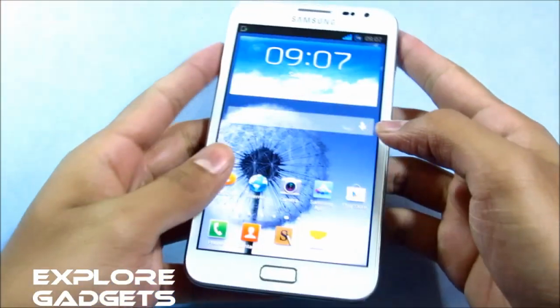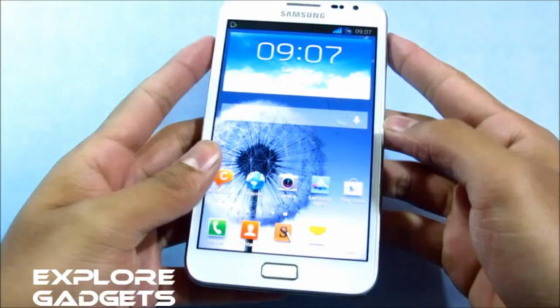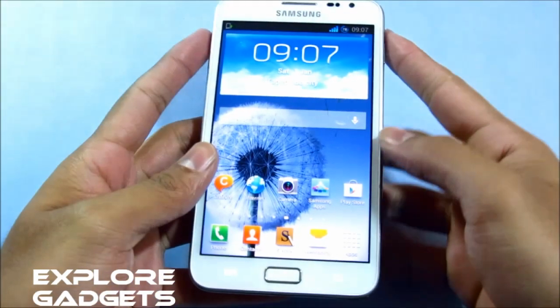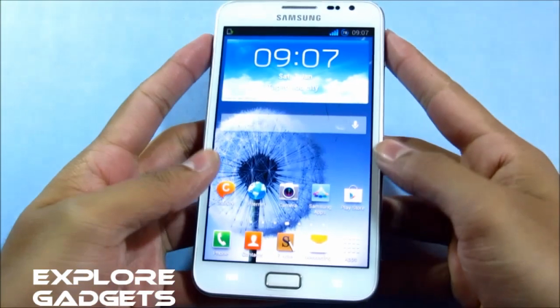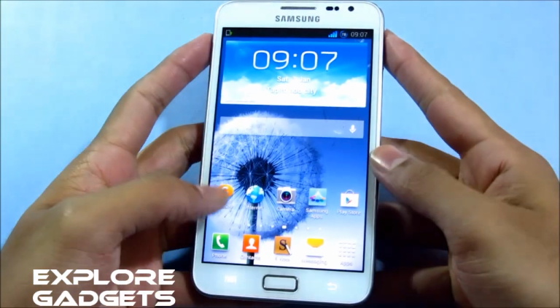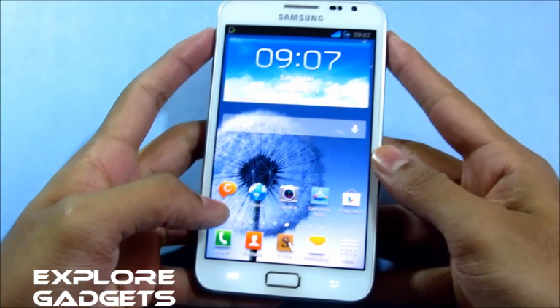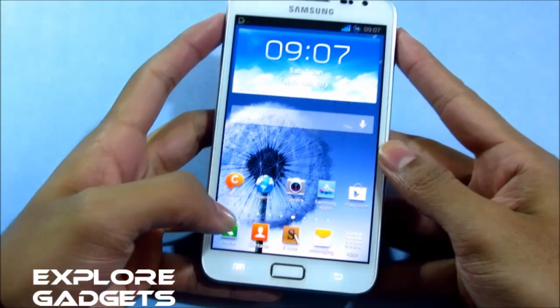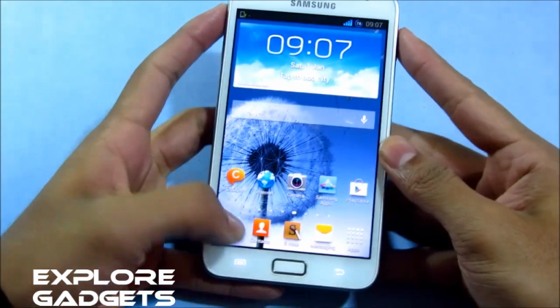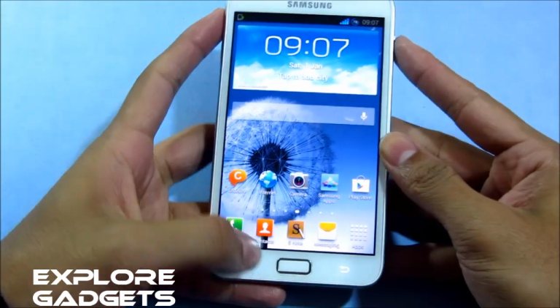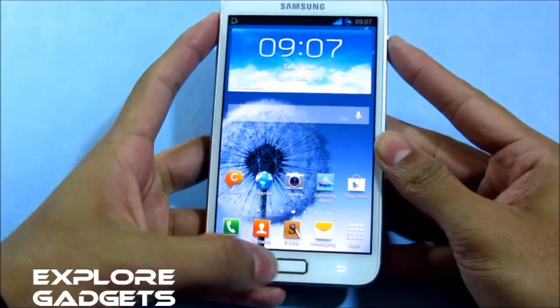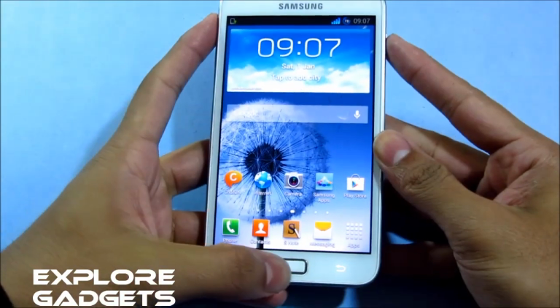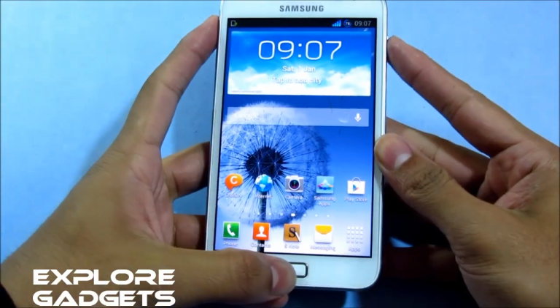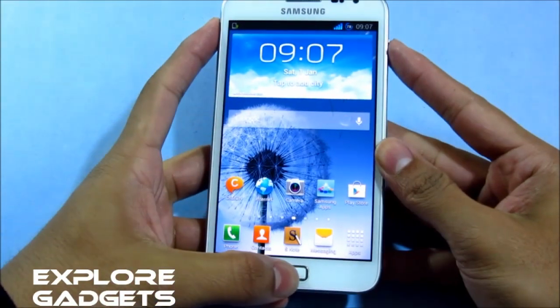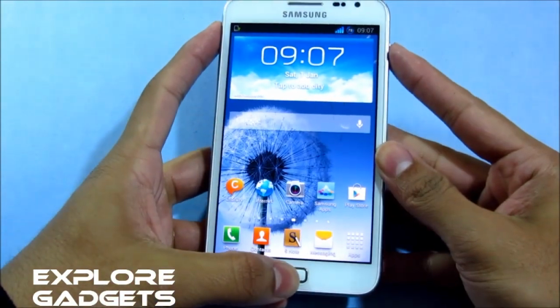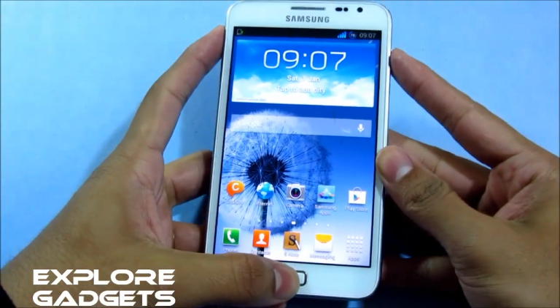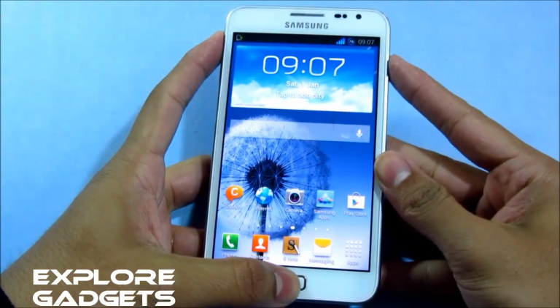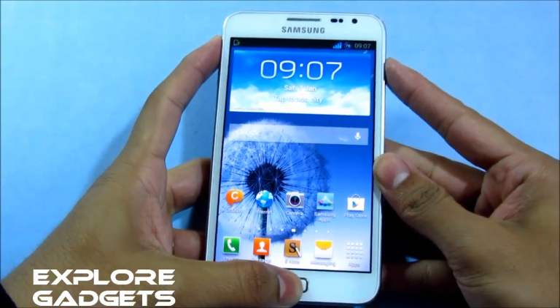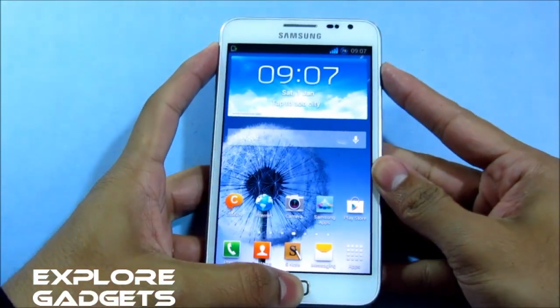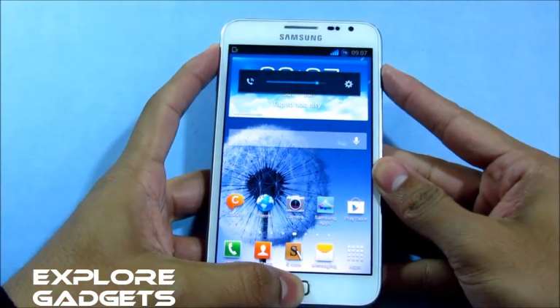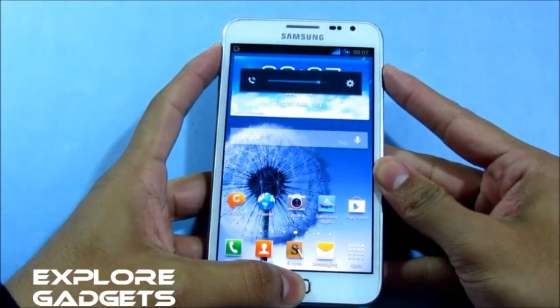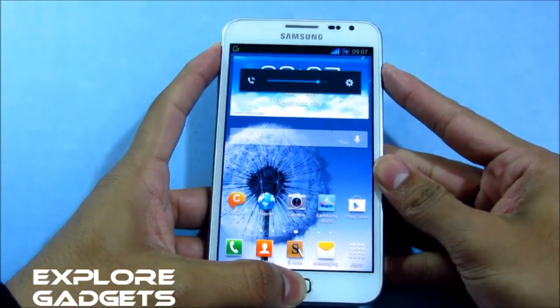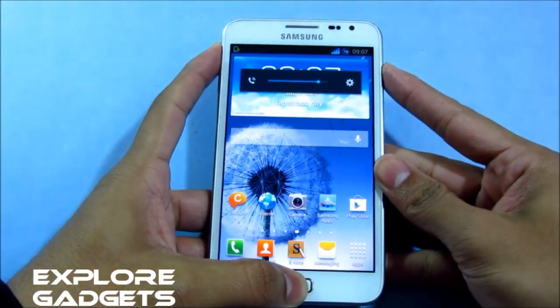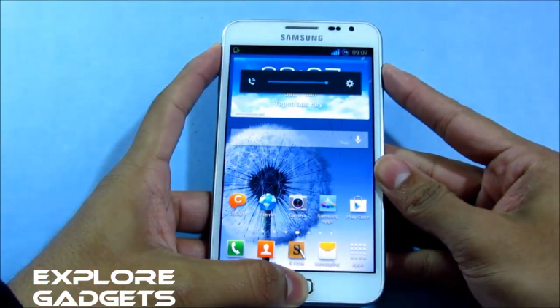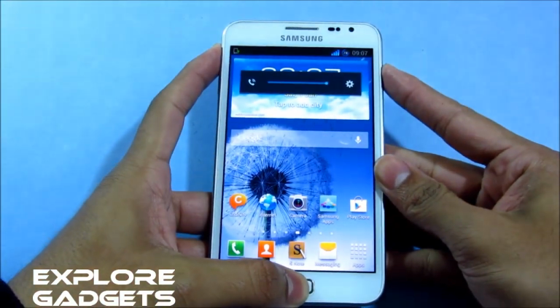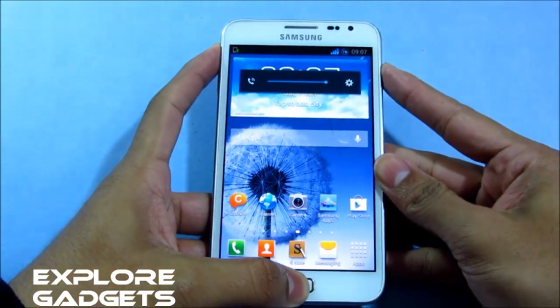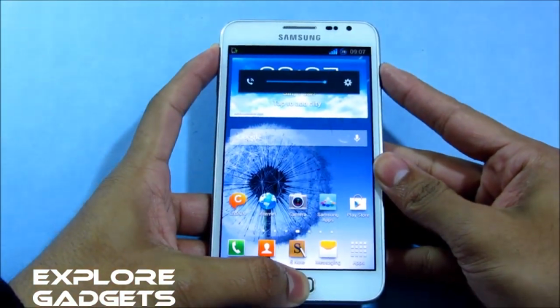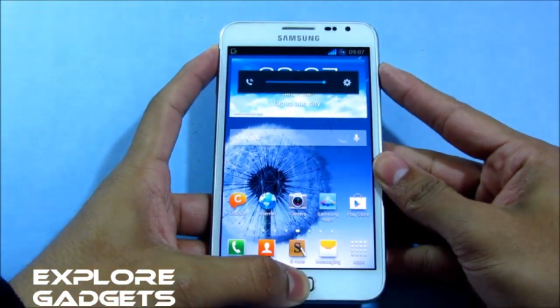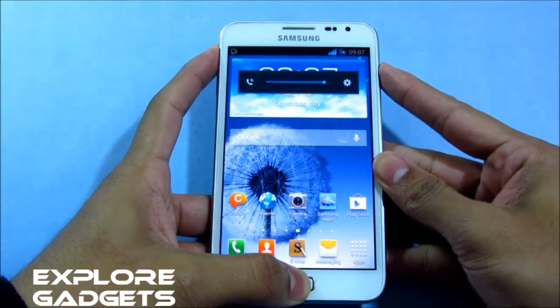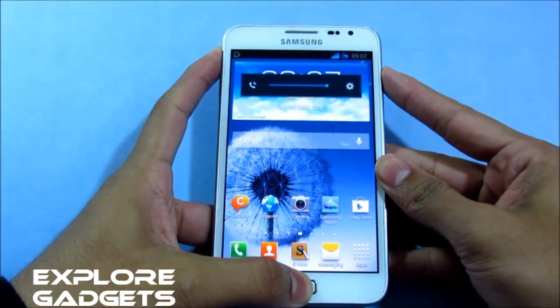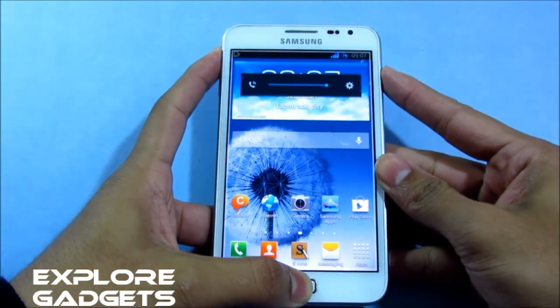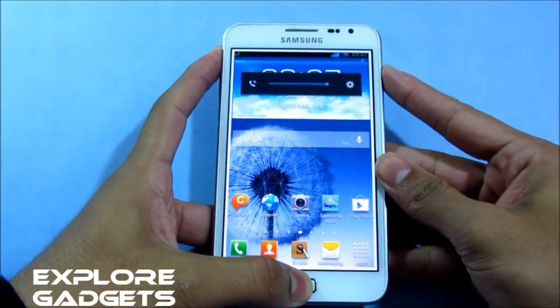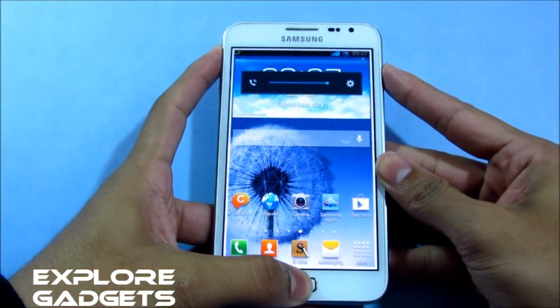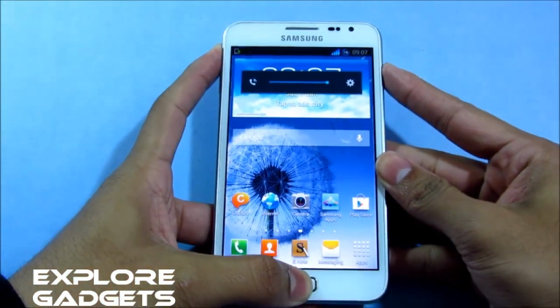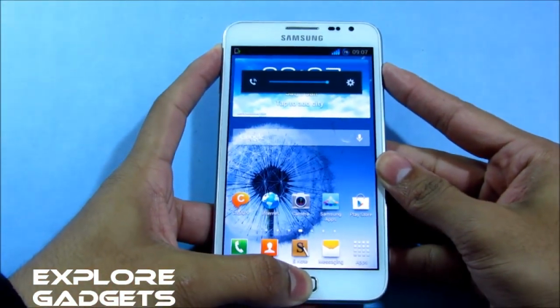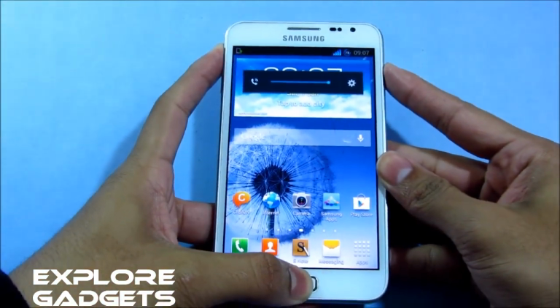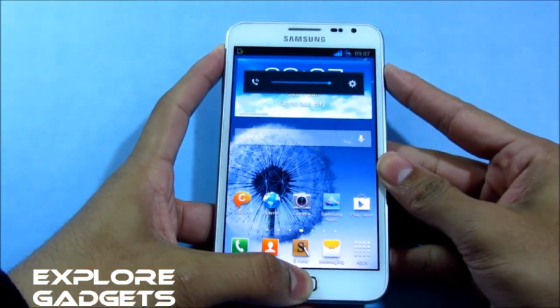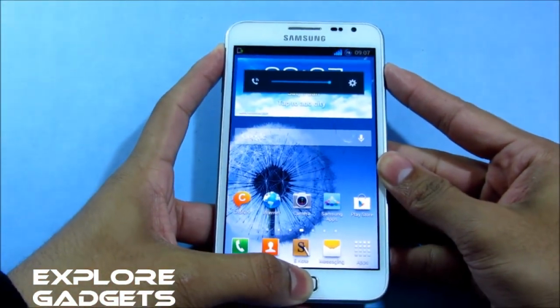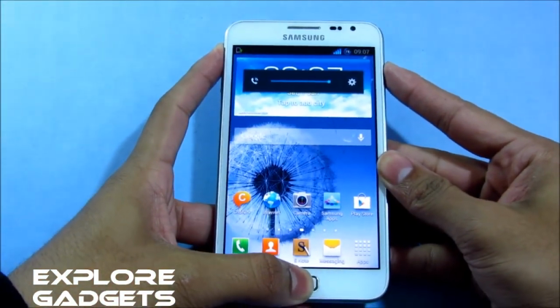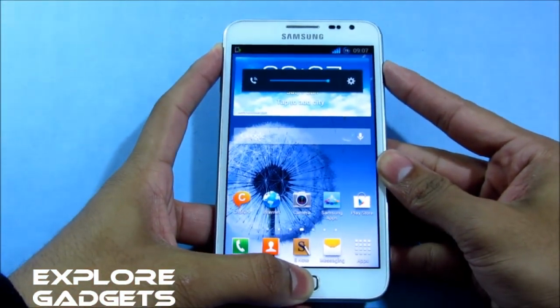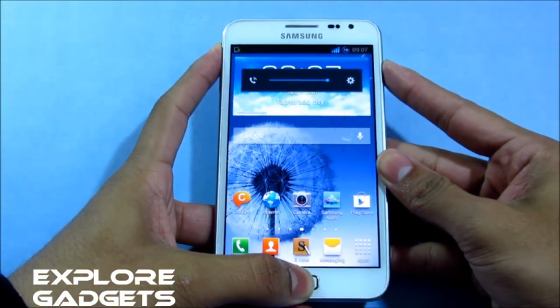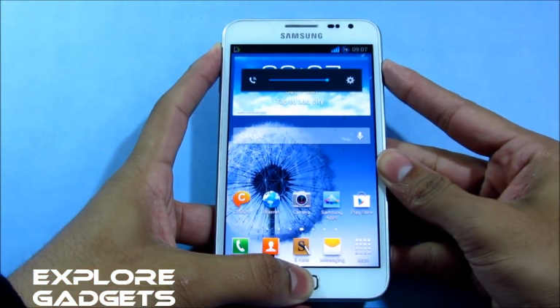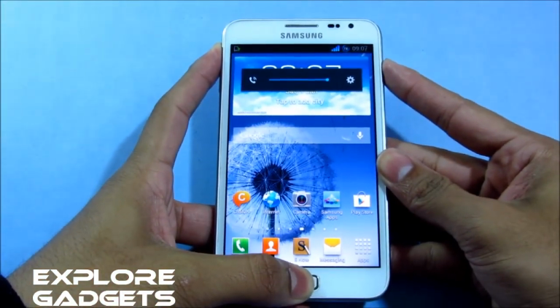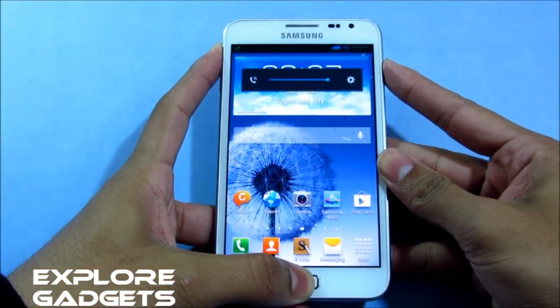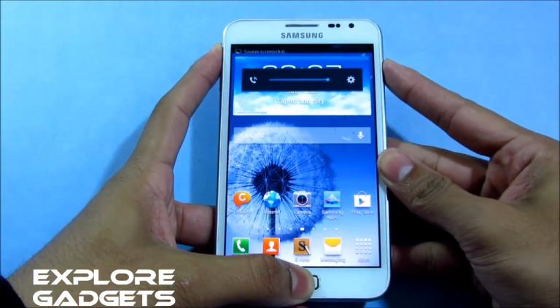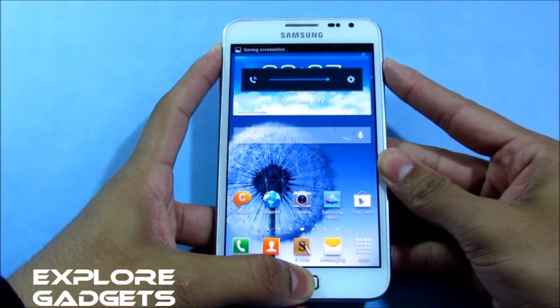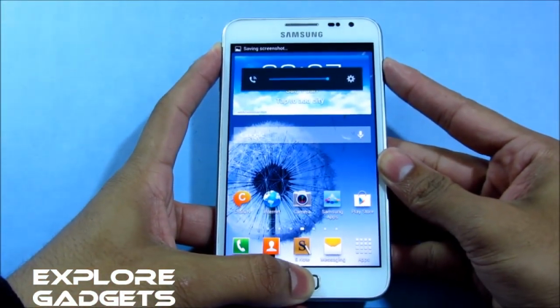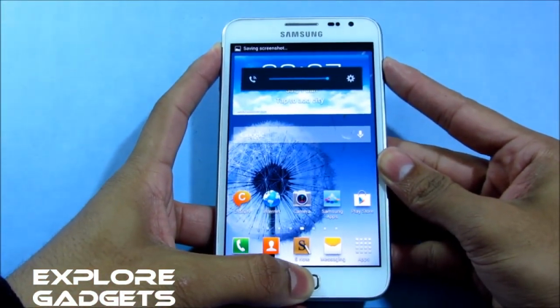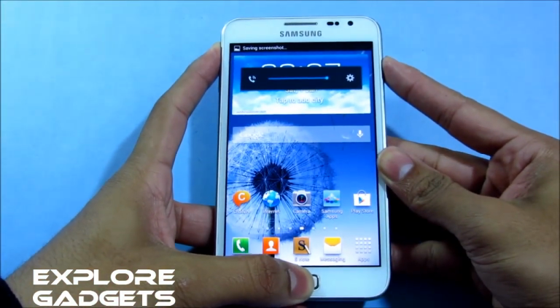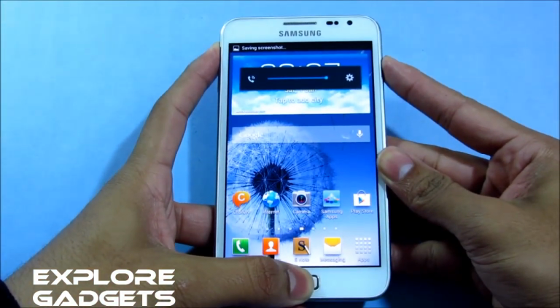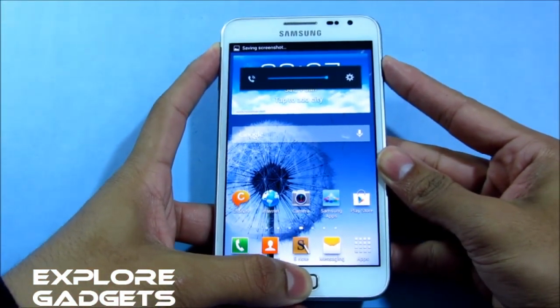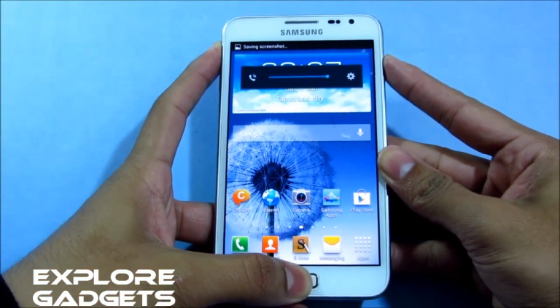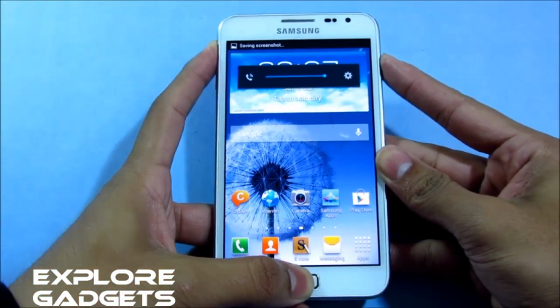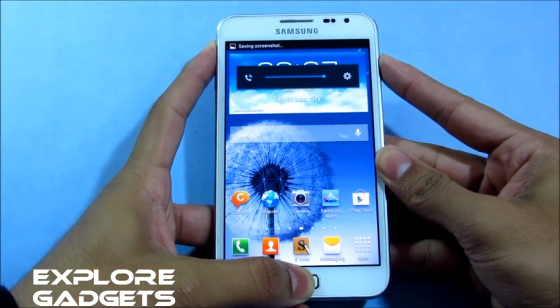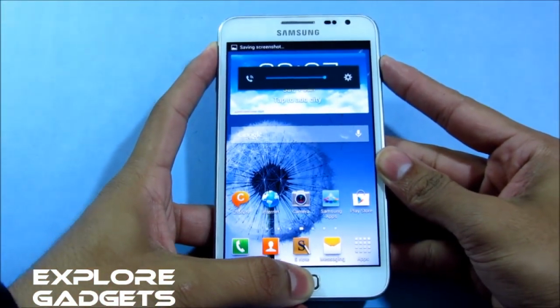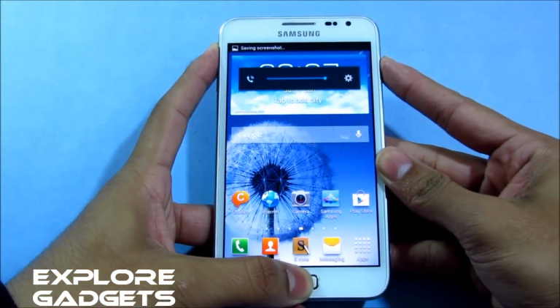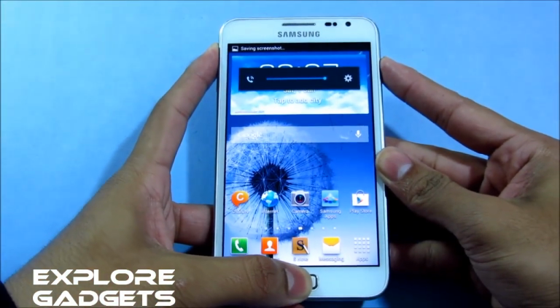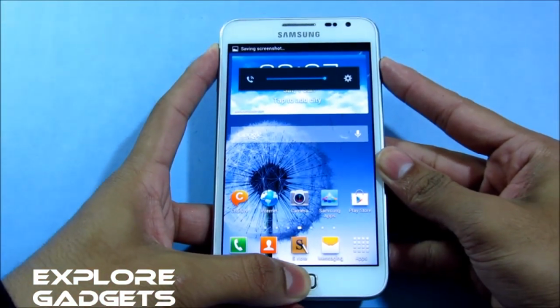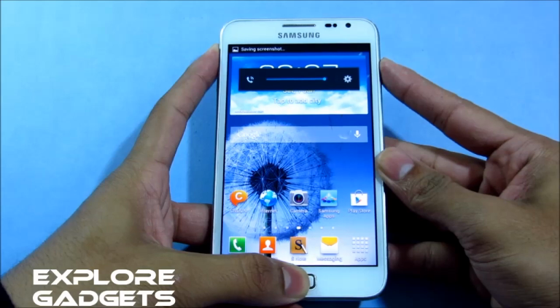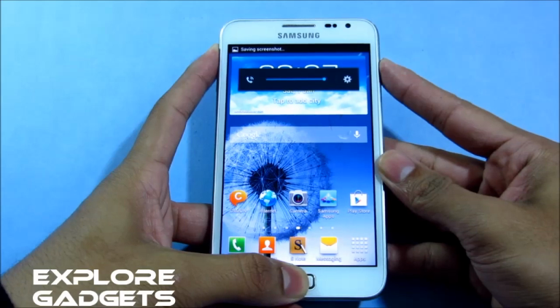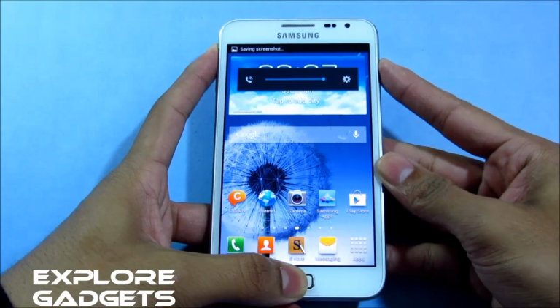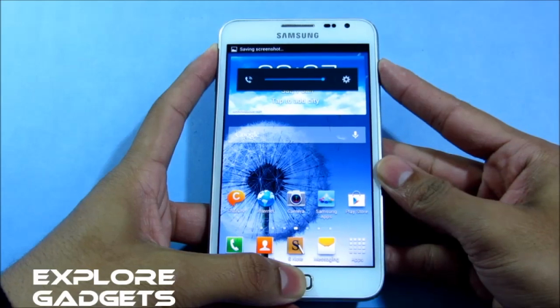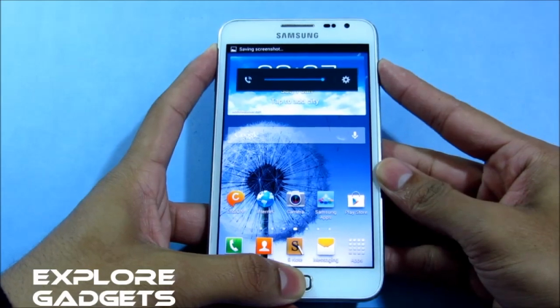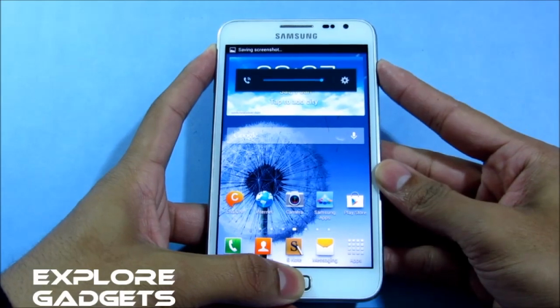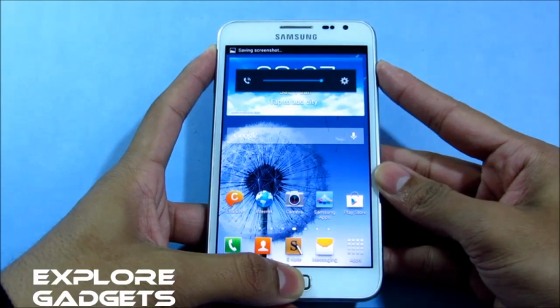Hold the volume up, power, and the home button at the same time. Keep holding it till you see the Galaxy Note displayed on the screen.